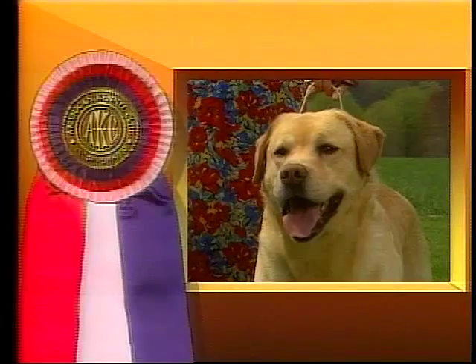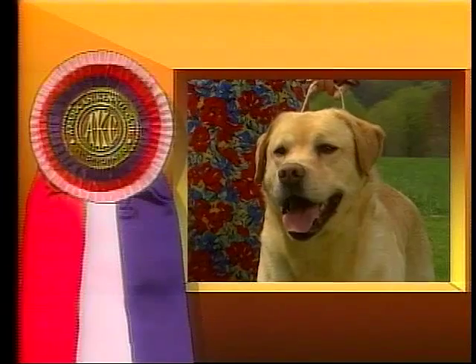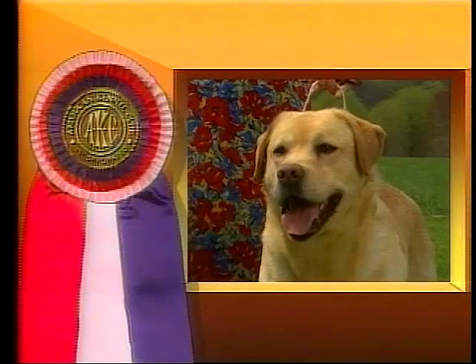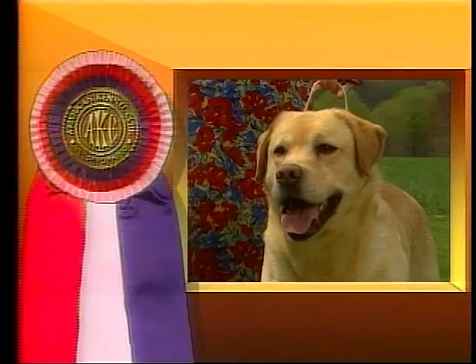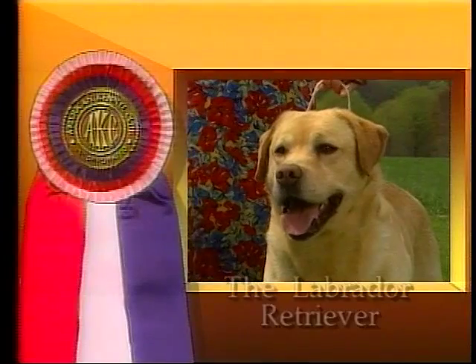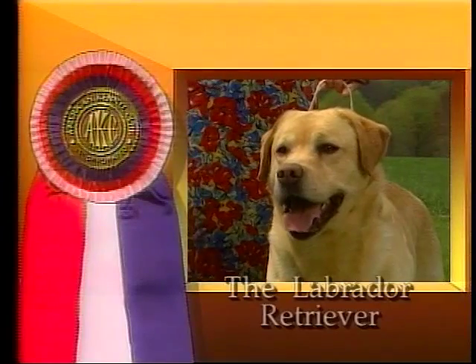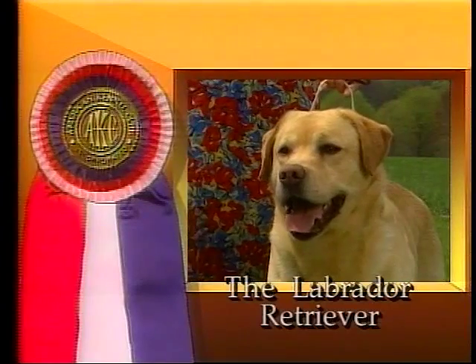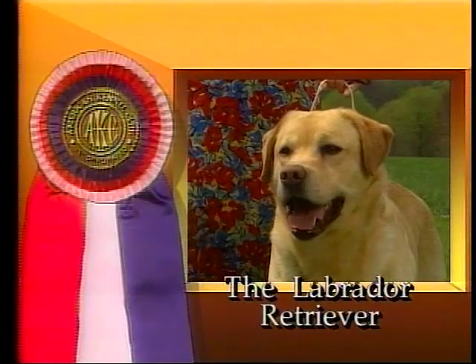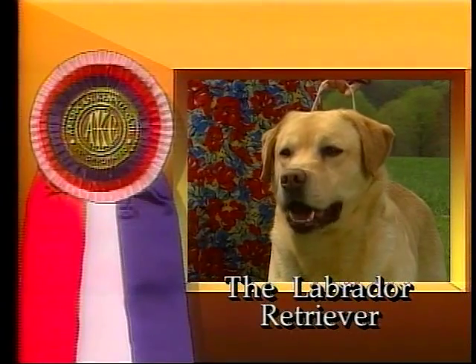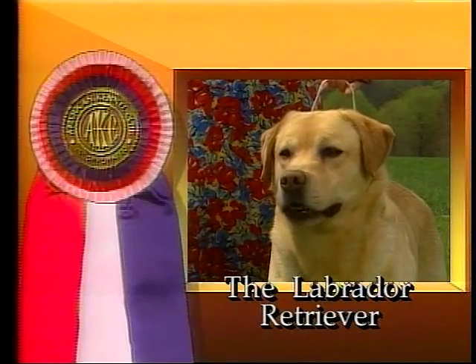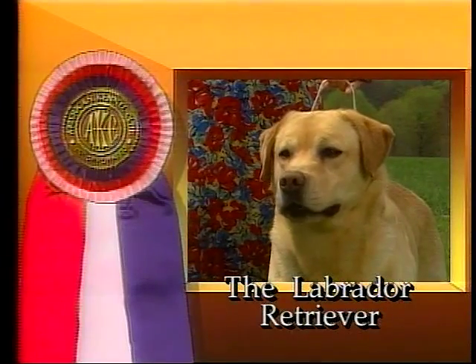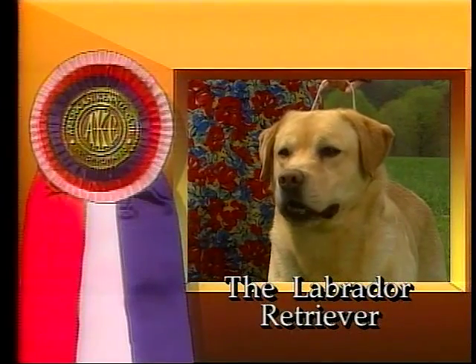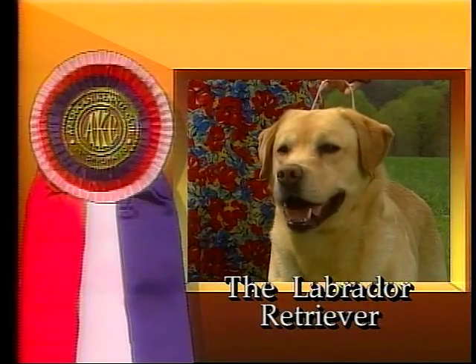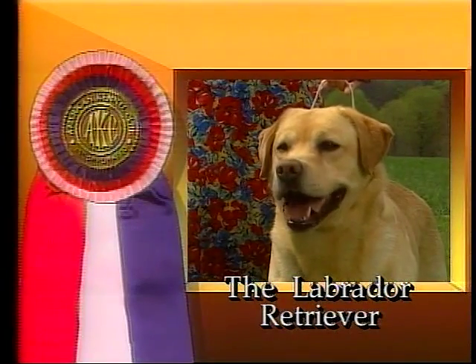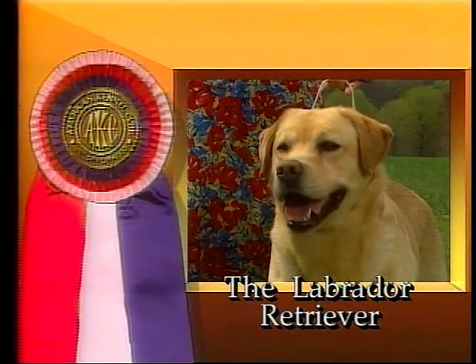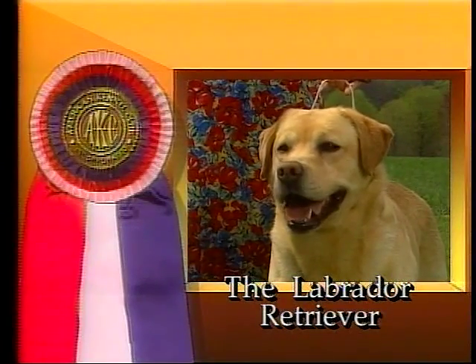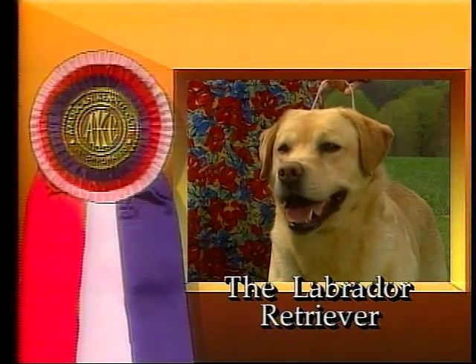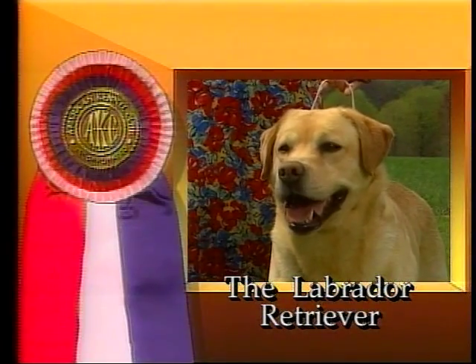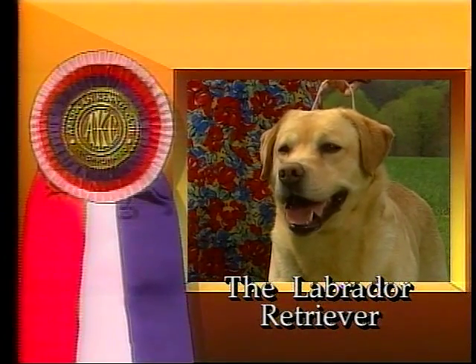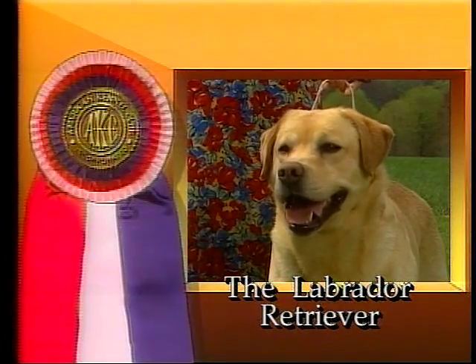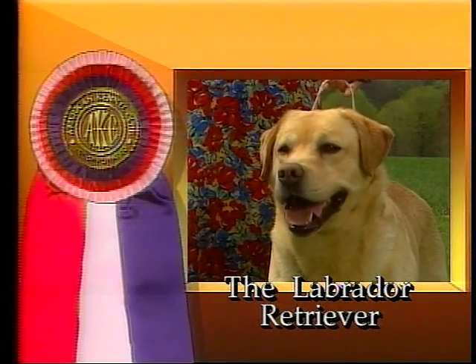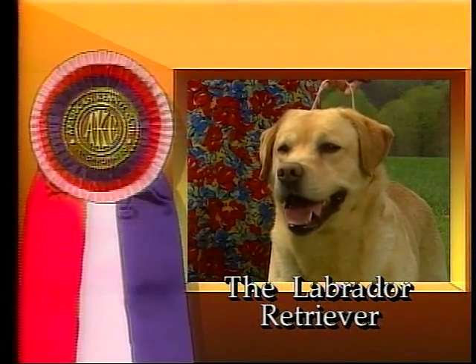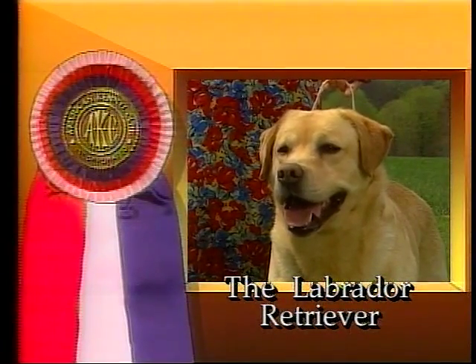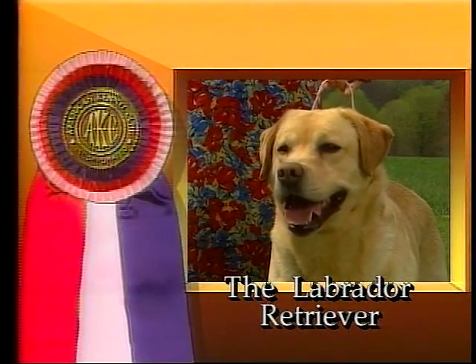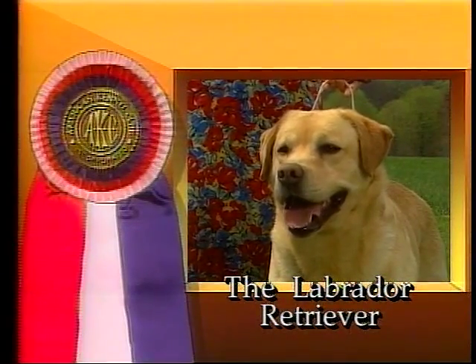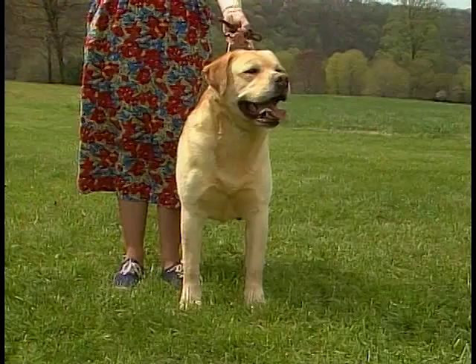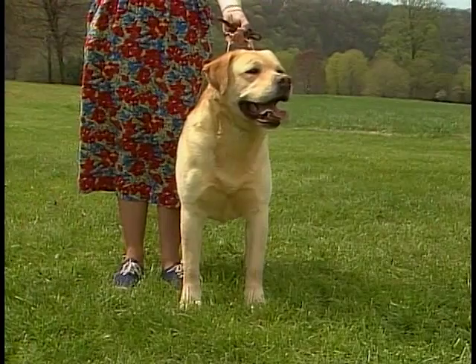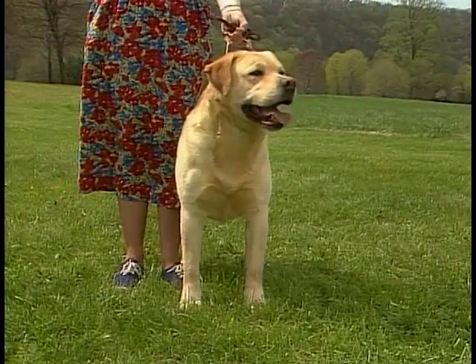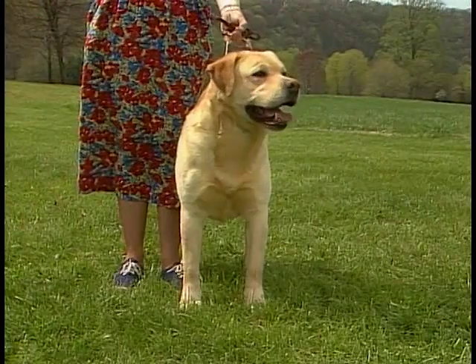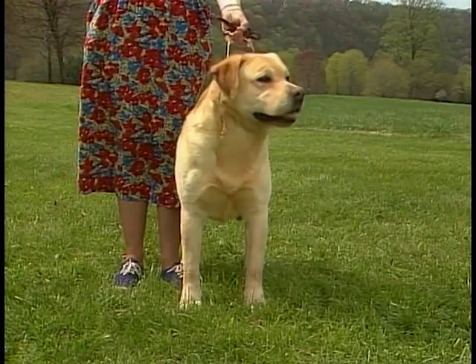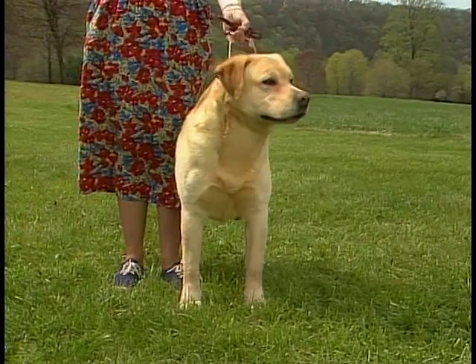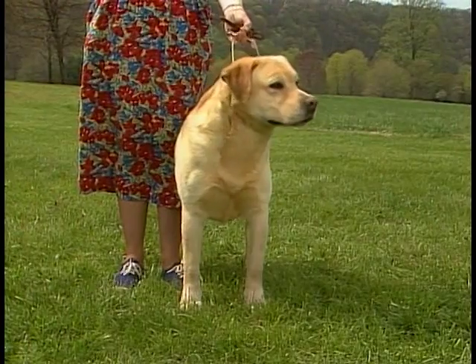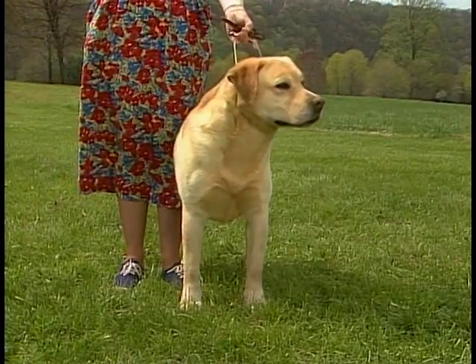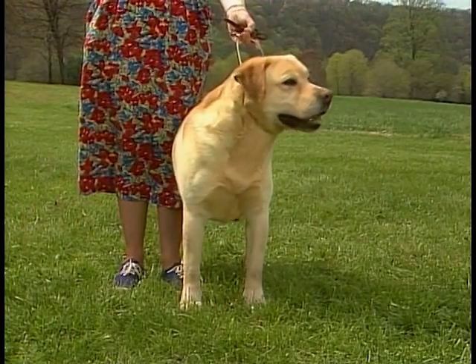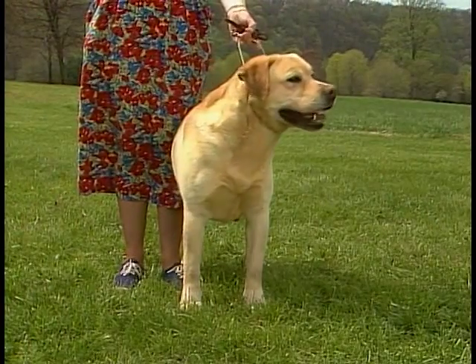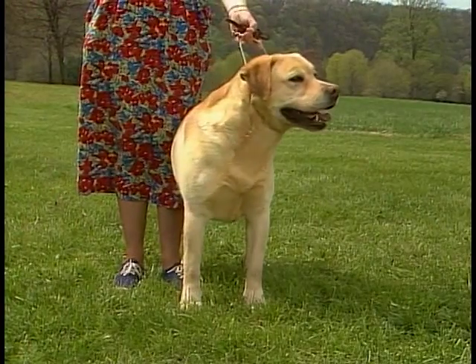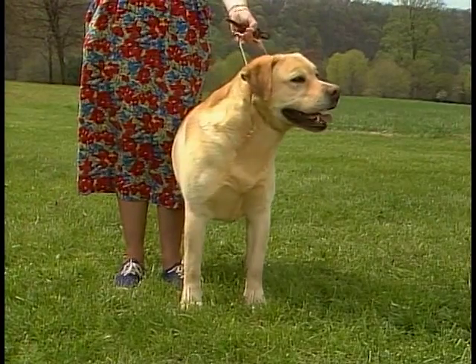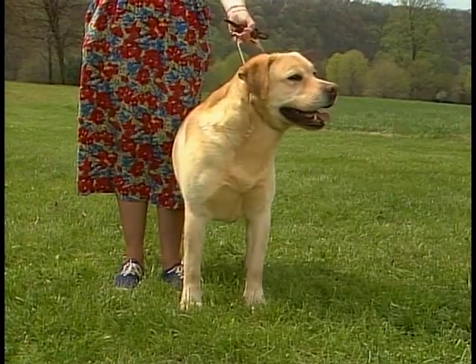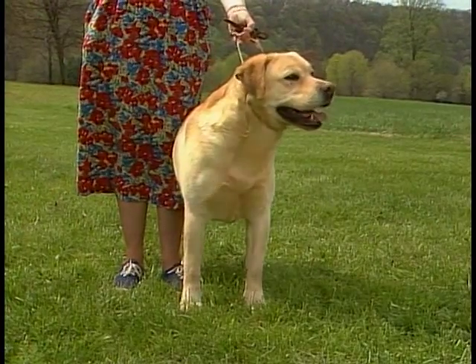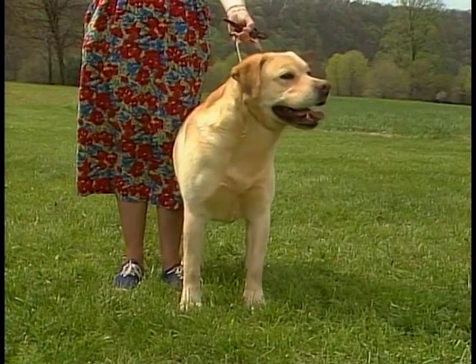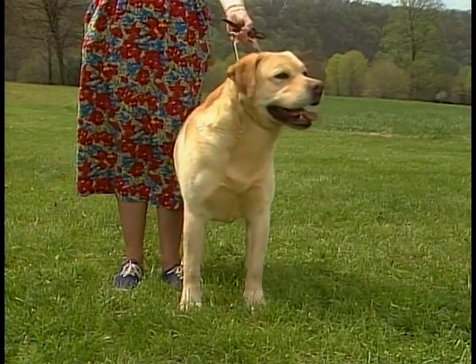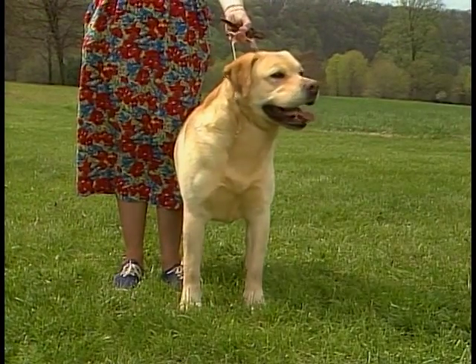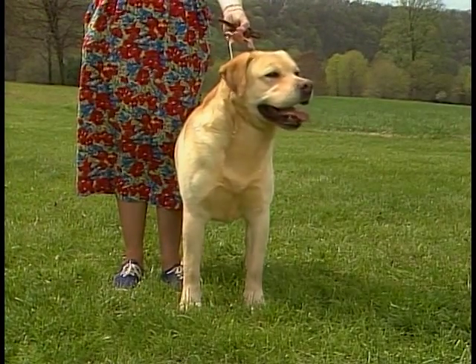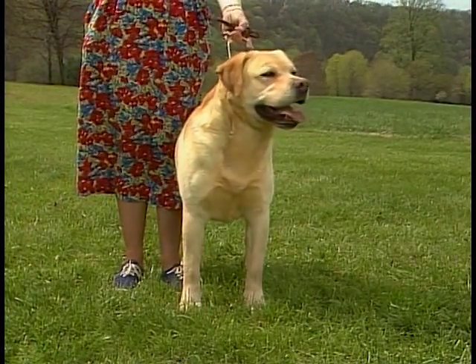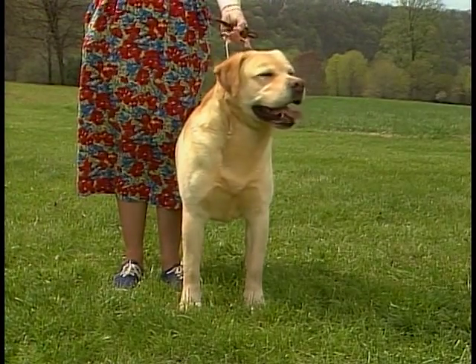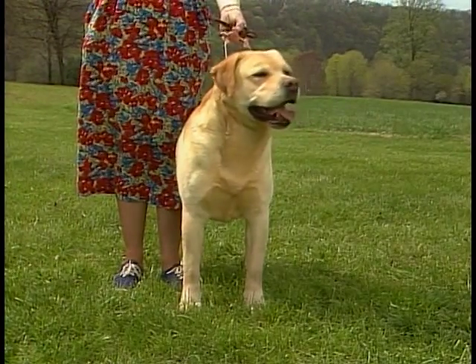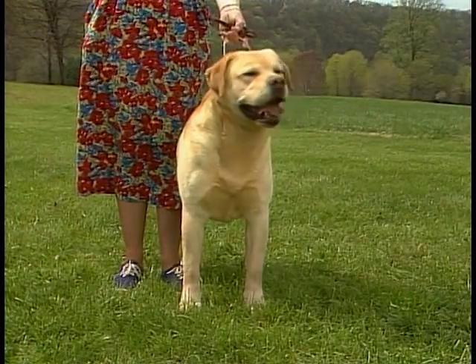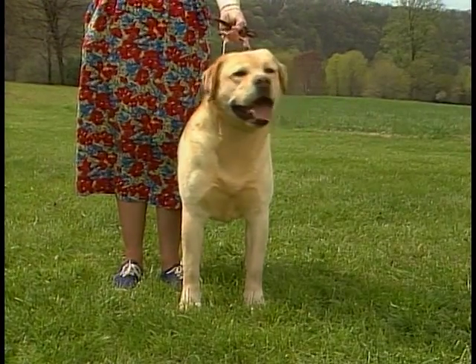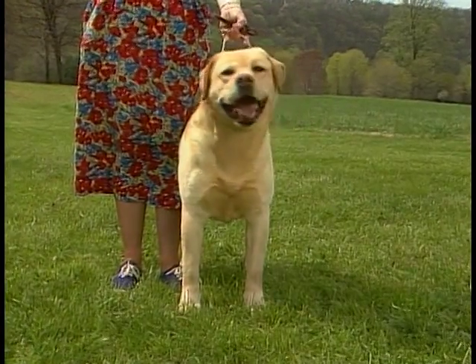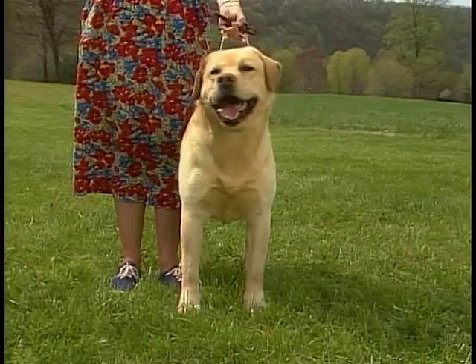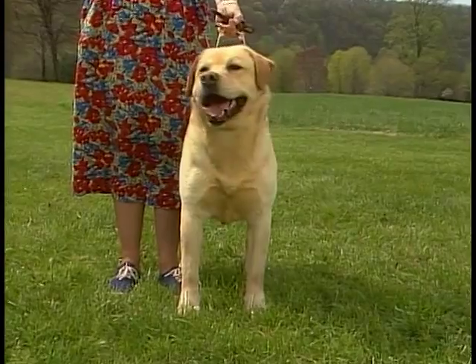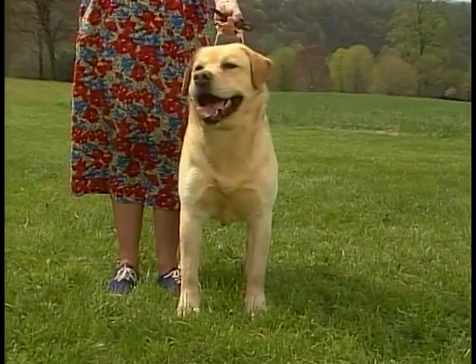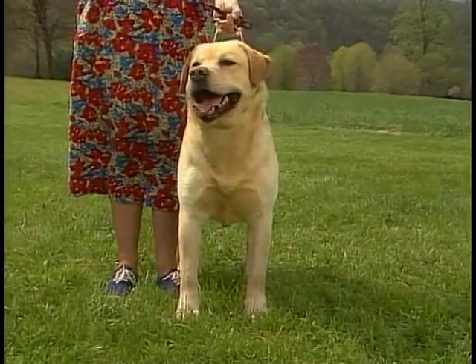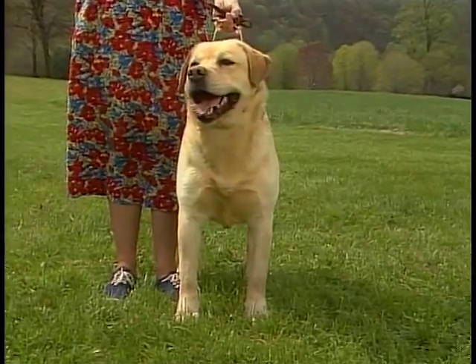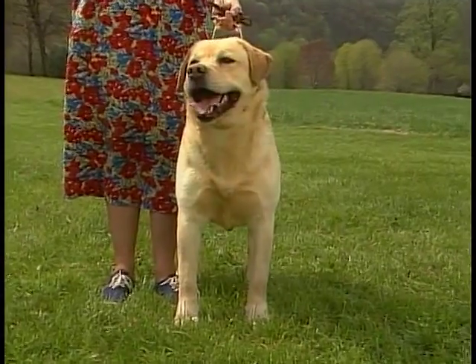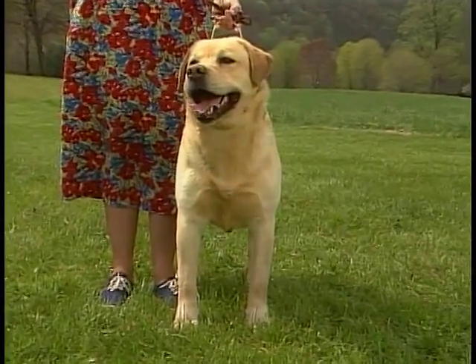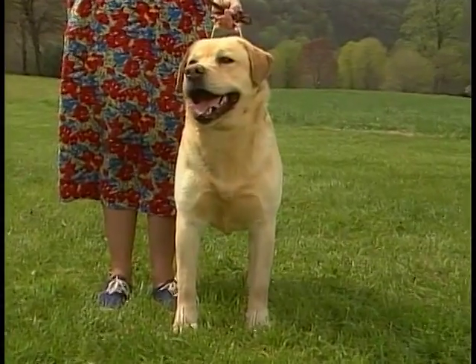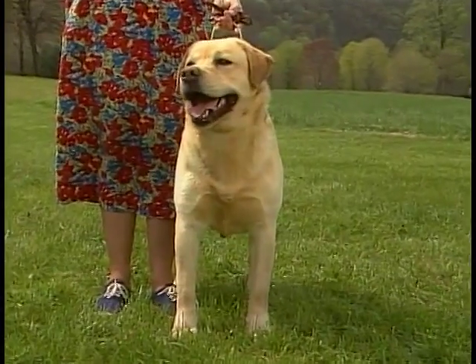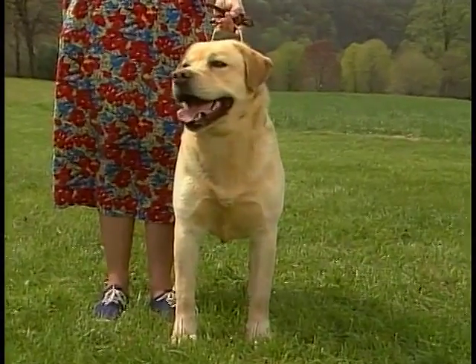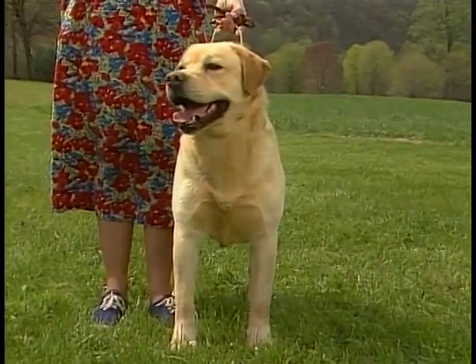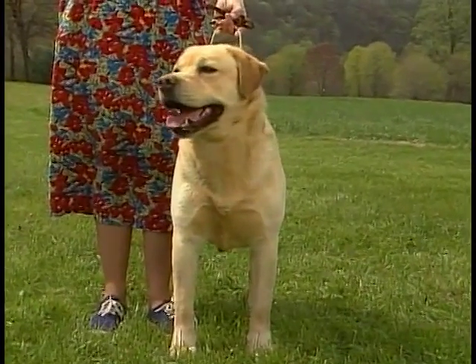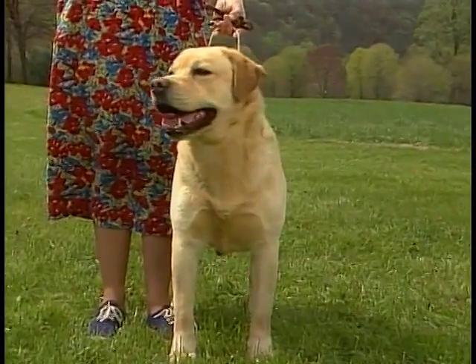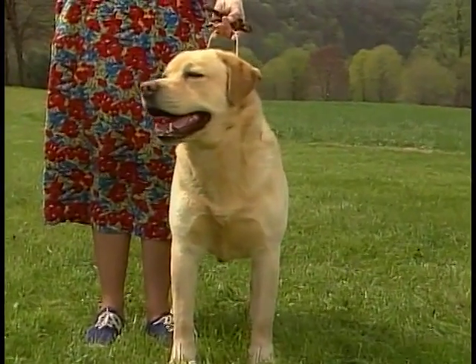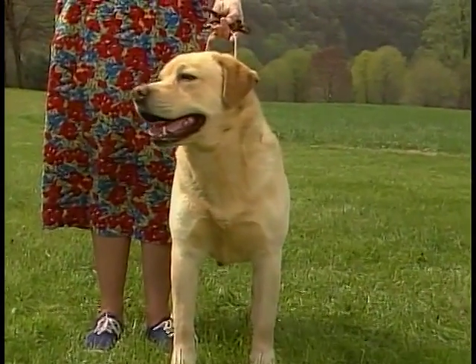The Labrador Retriever was originally bred to retrieve waterfowl and fish that fell from fishing nets.